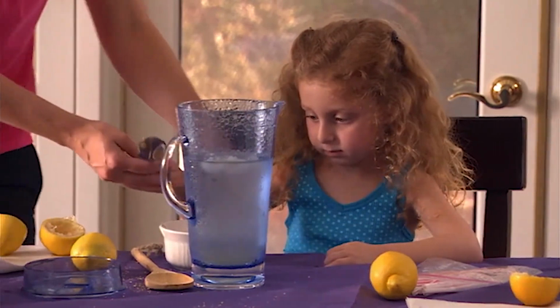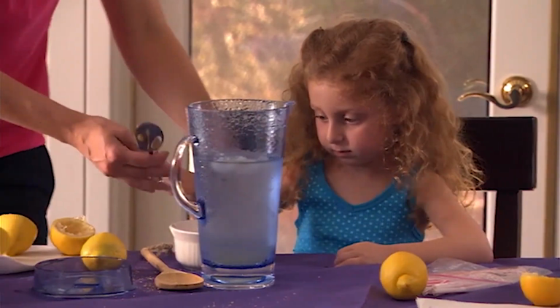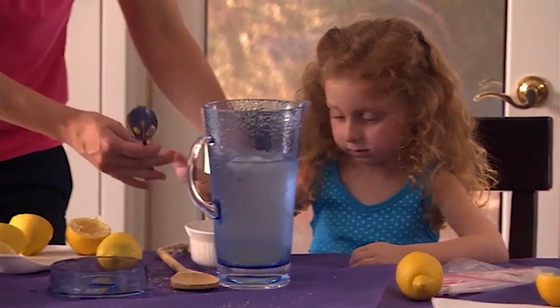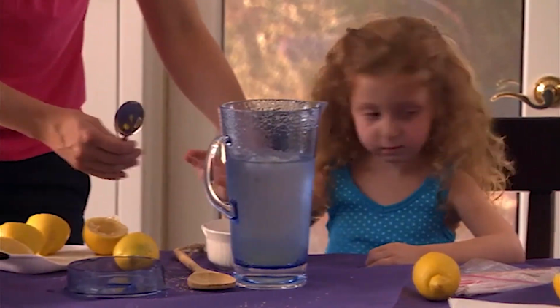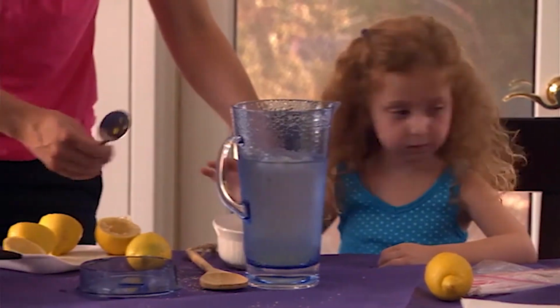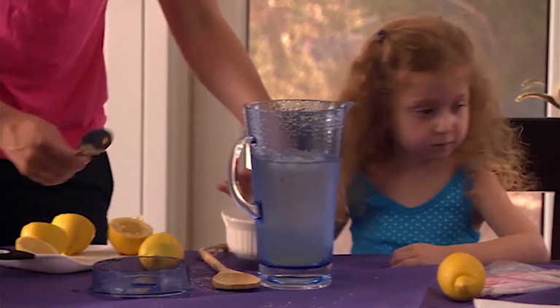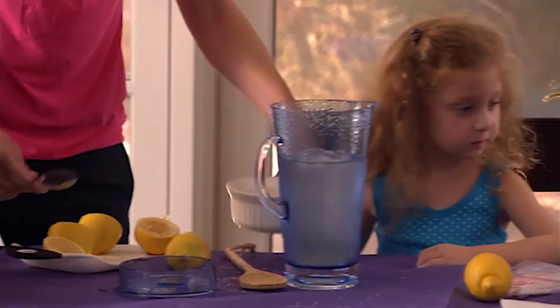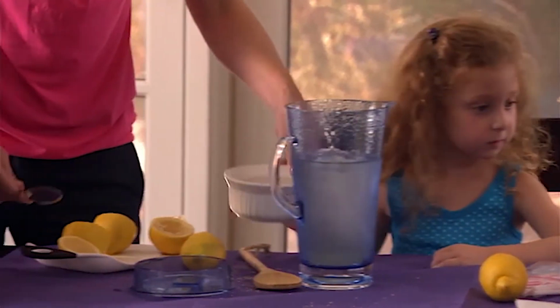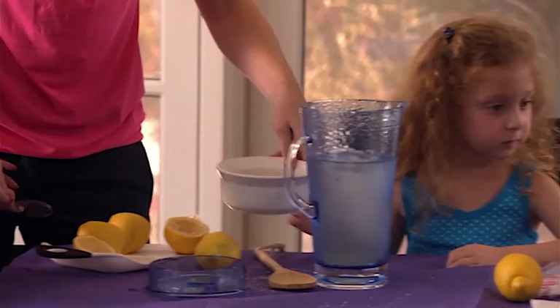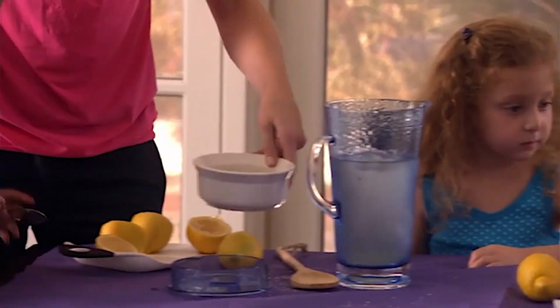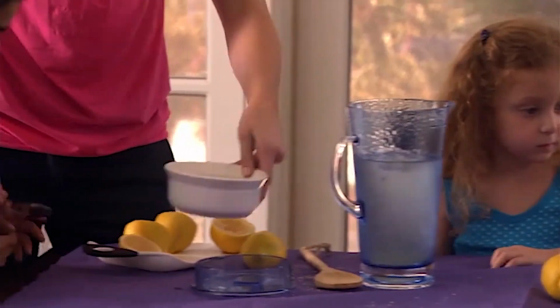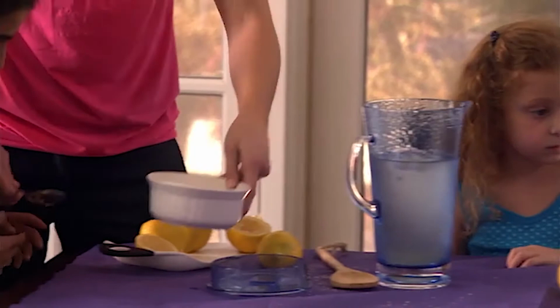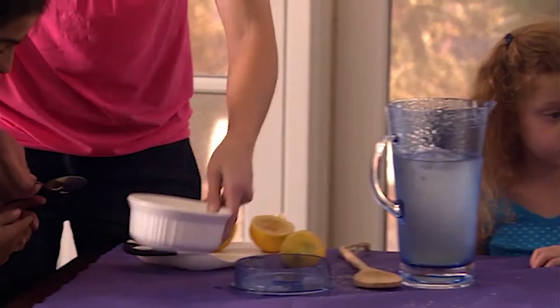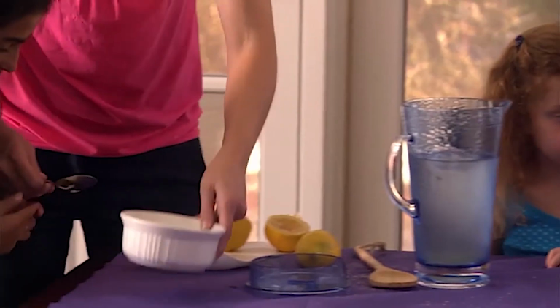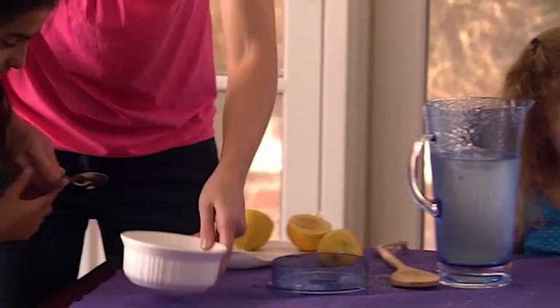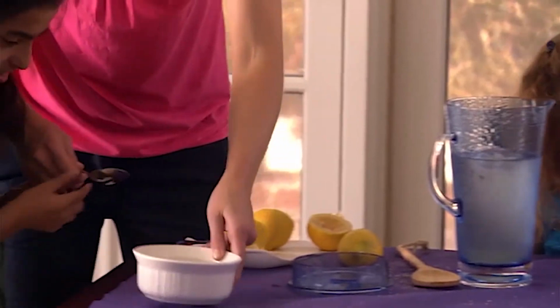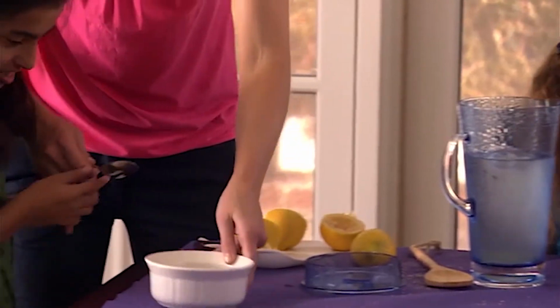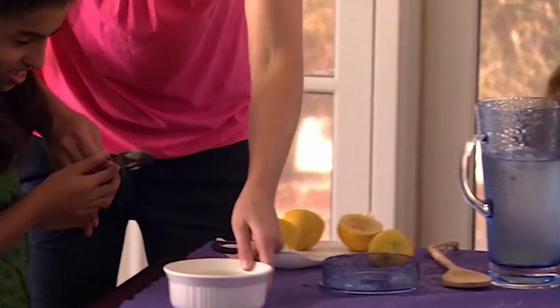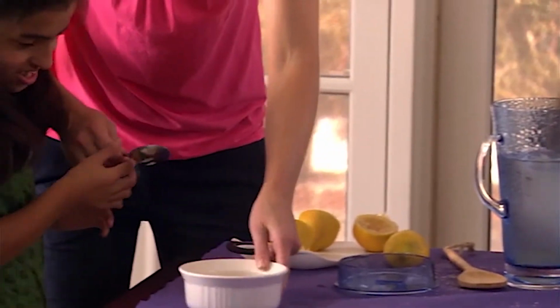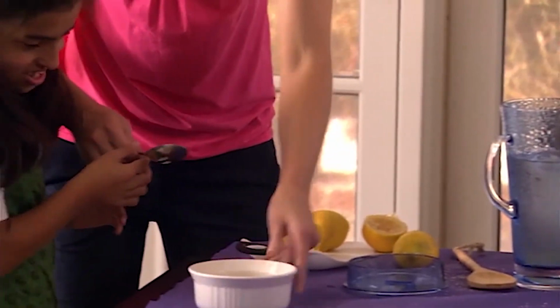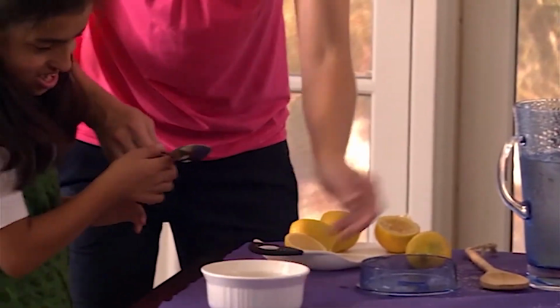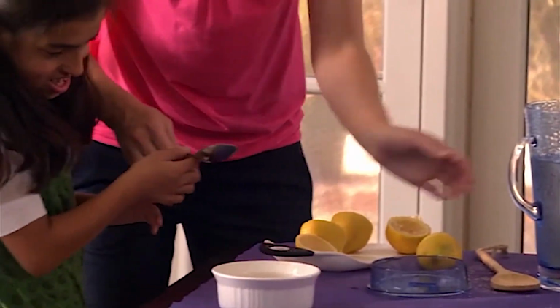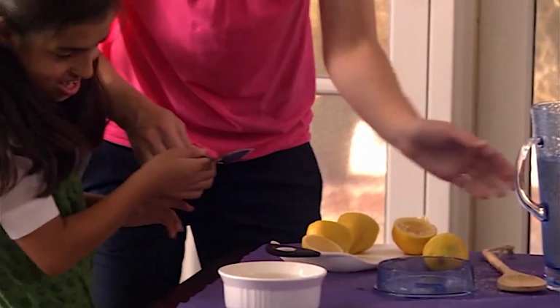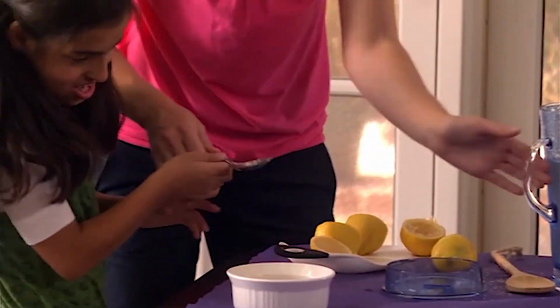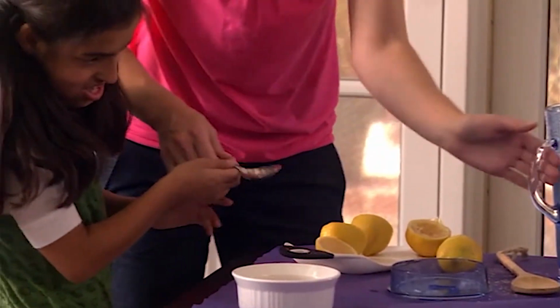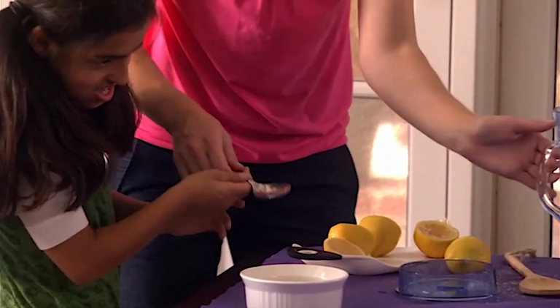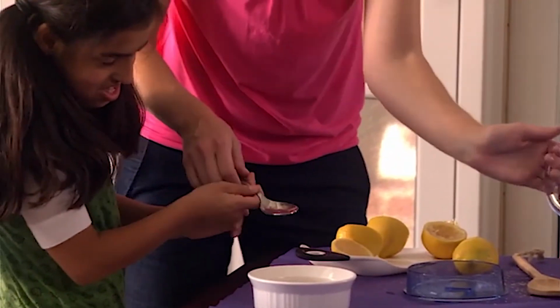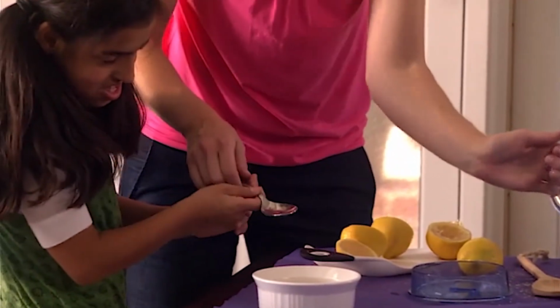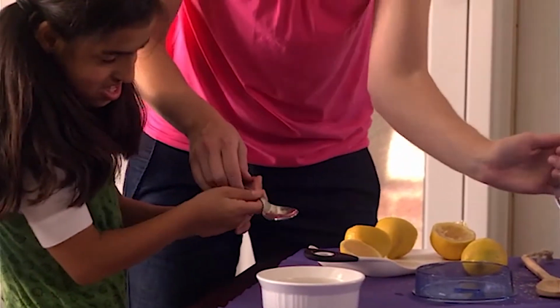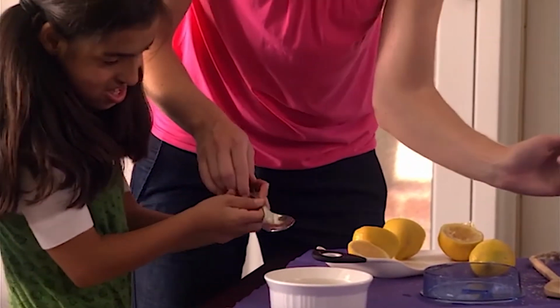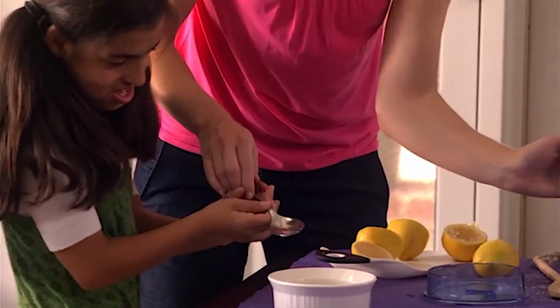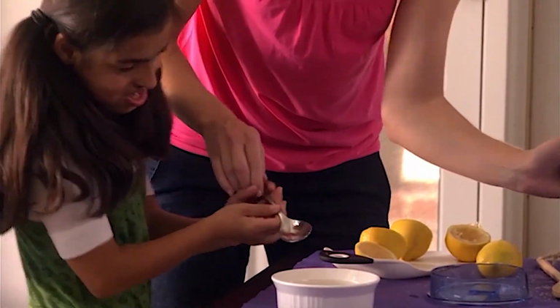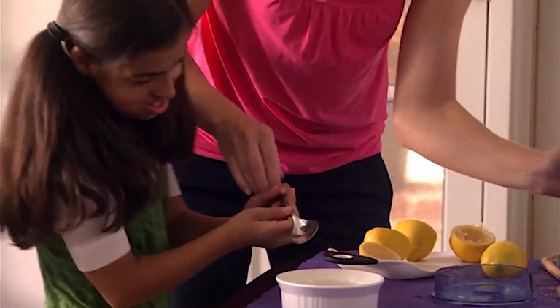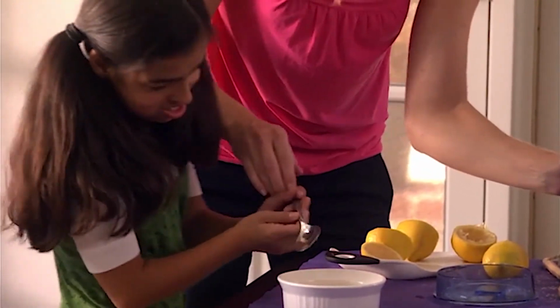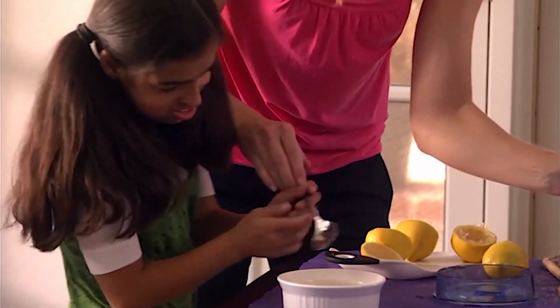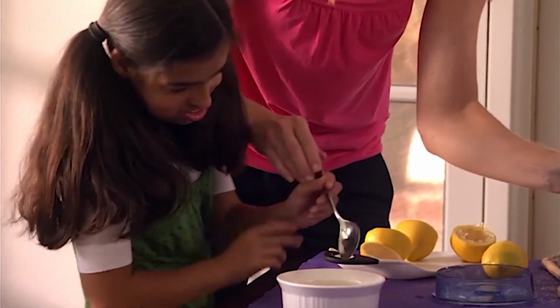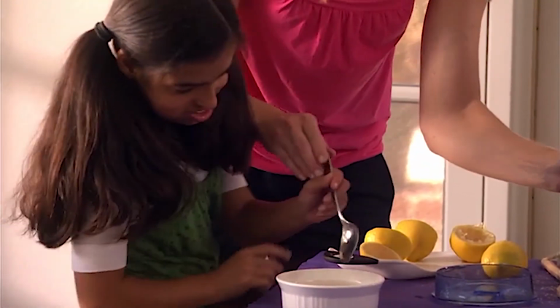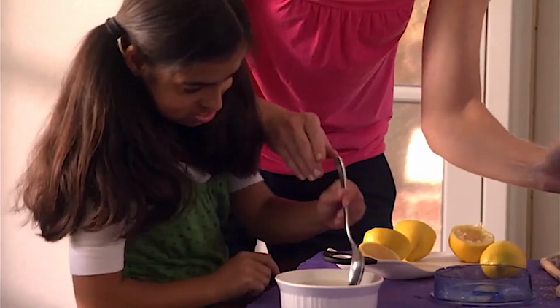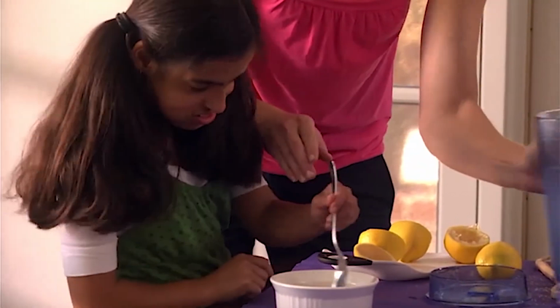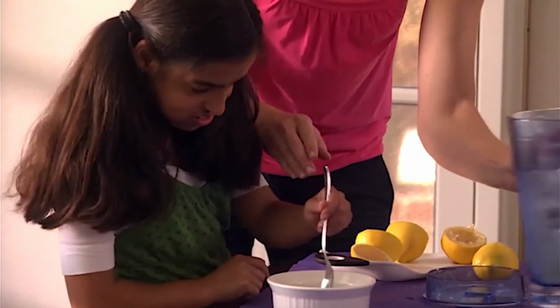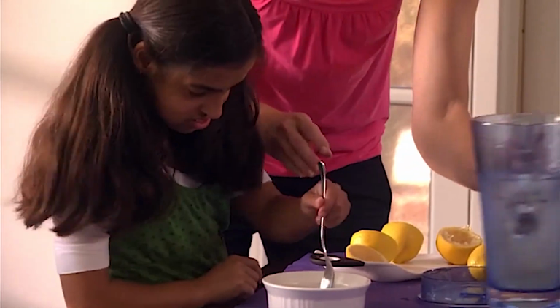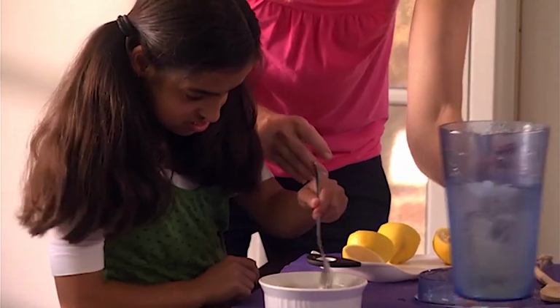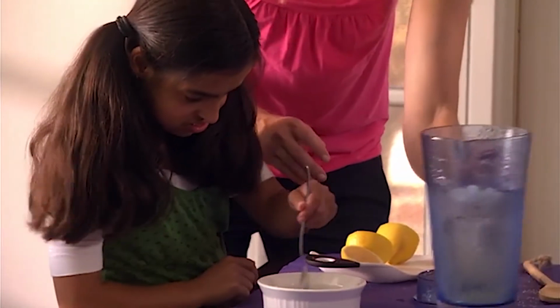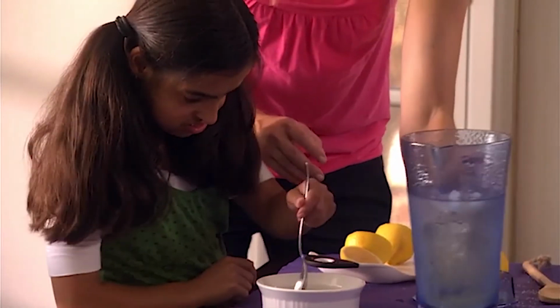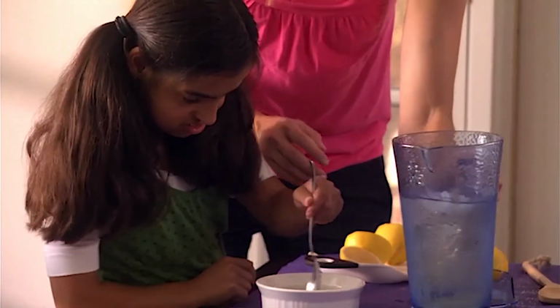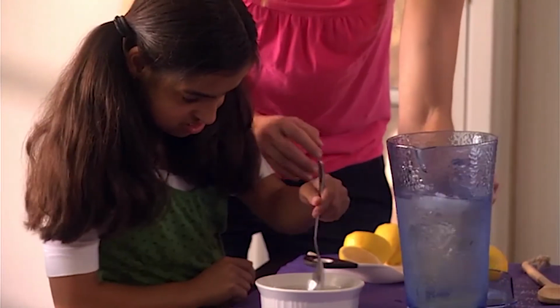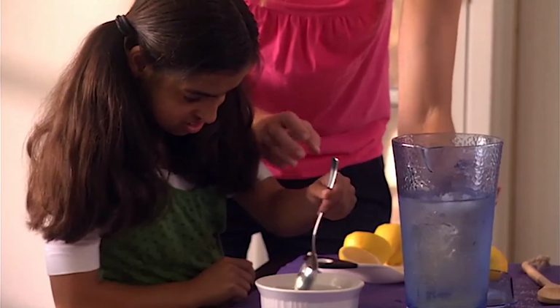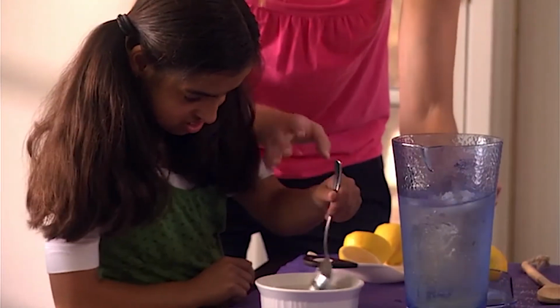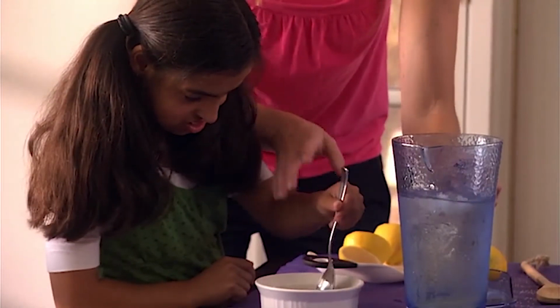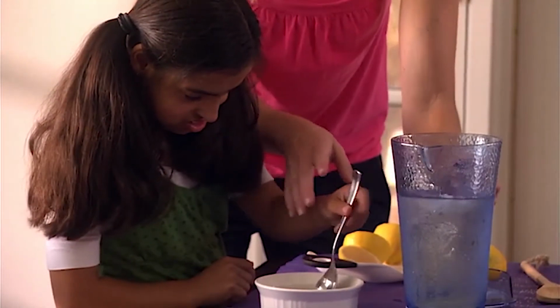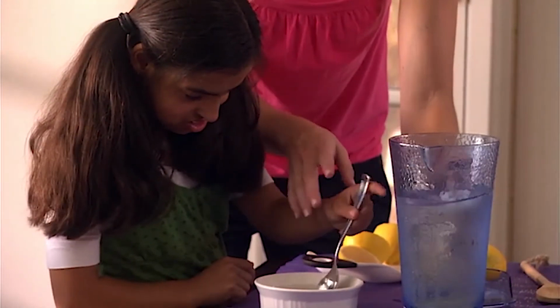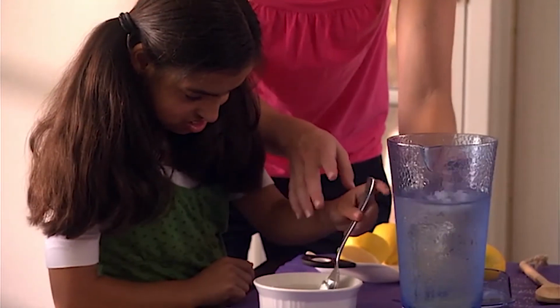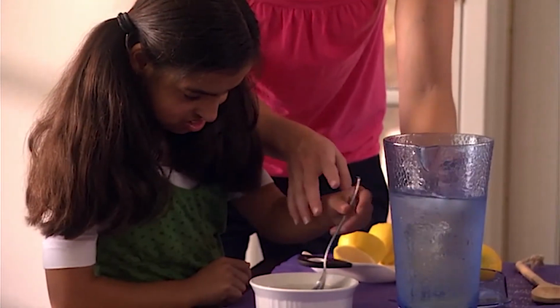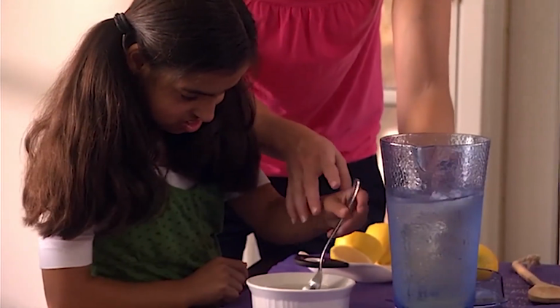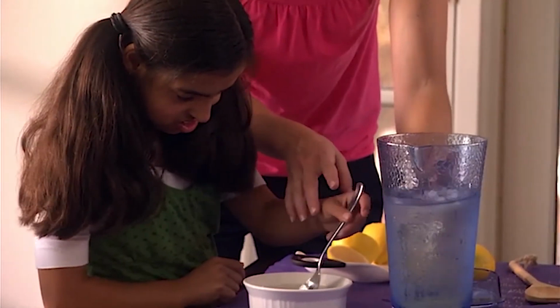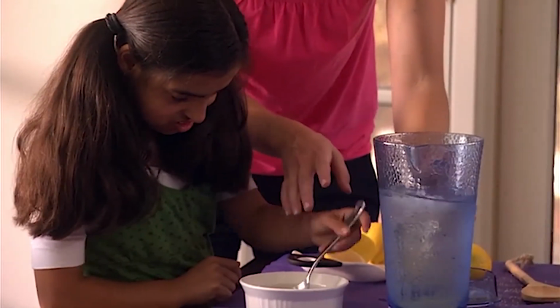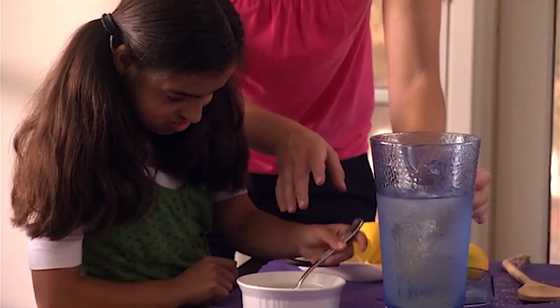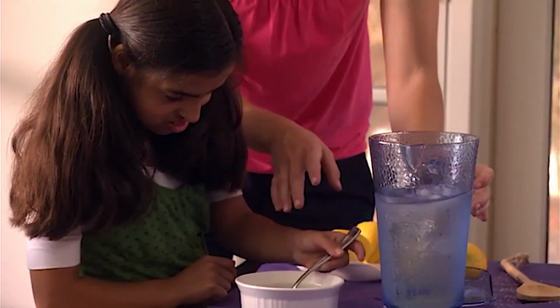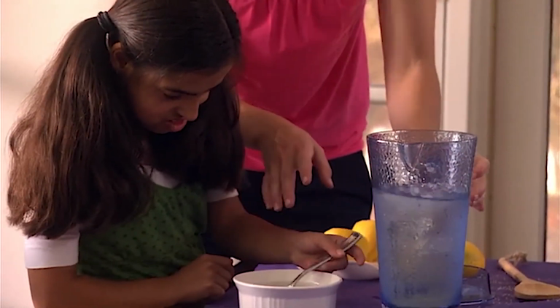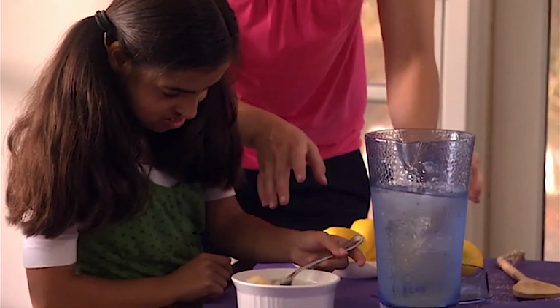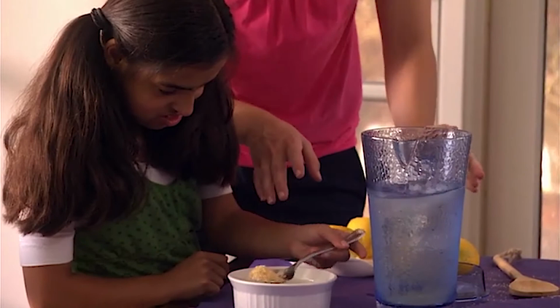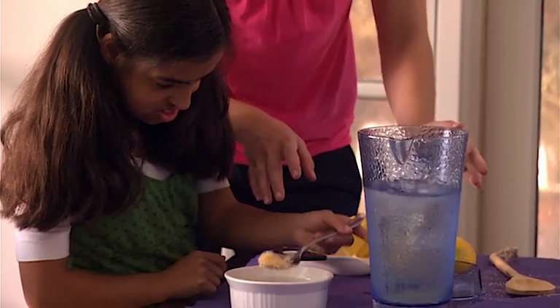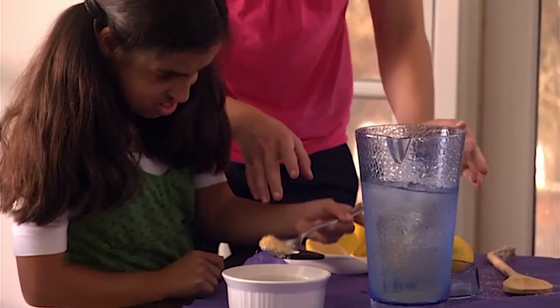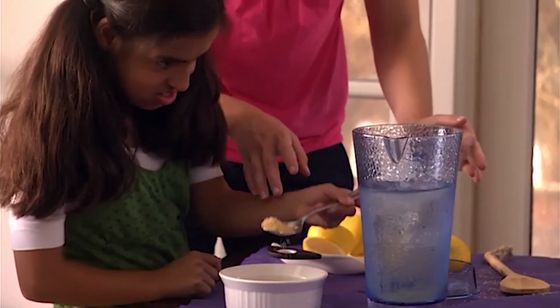When baking cookies, the dough is harder to stir, which provides more proprioception input to the child's arms as they mix up the dough.